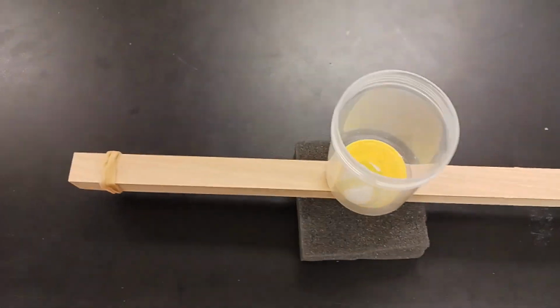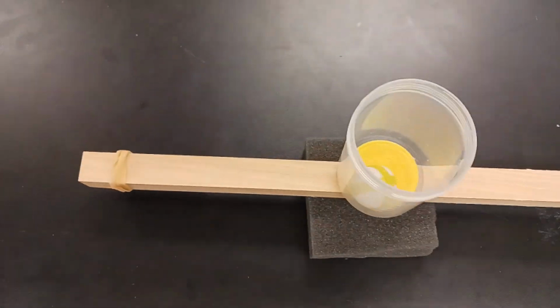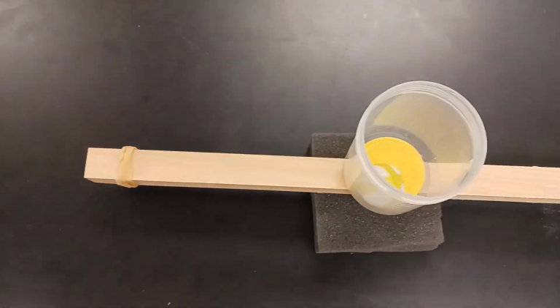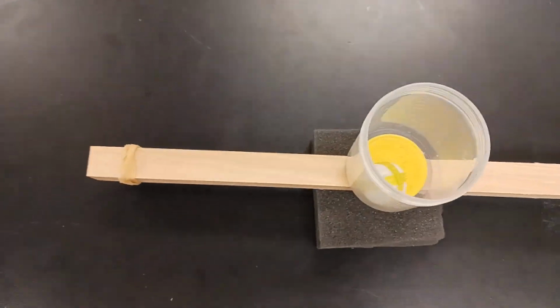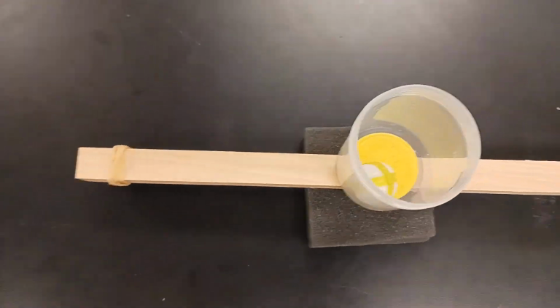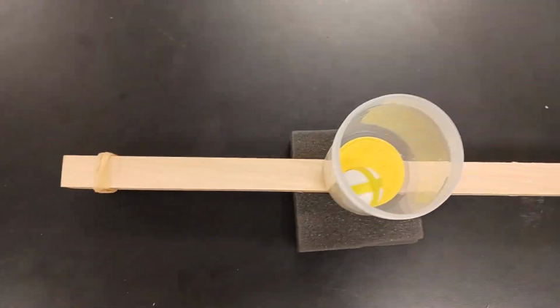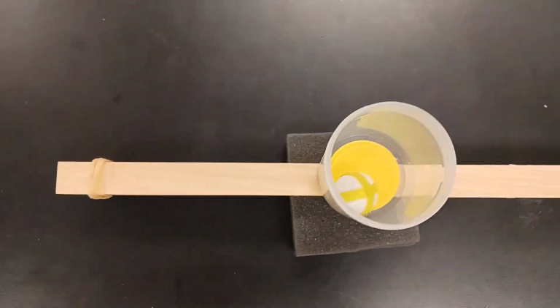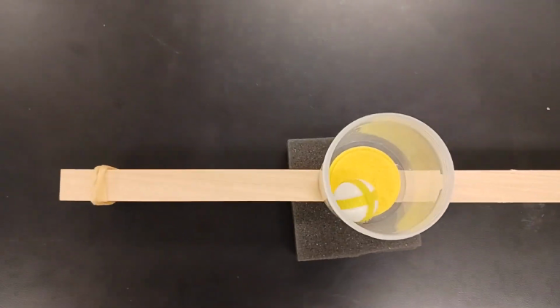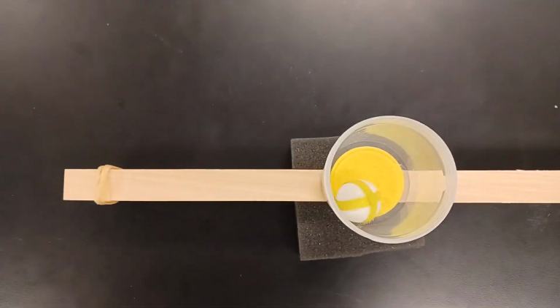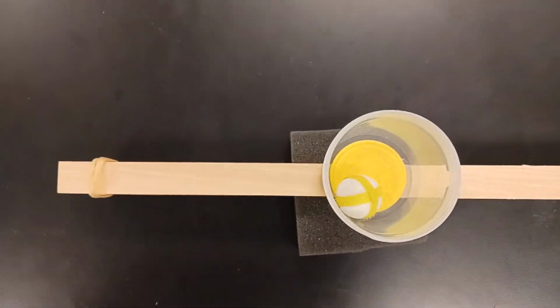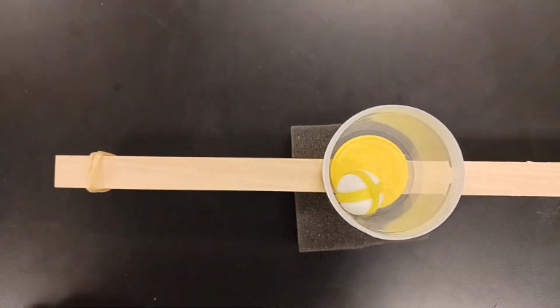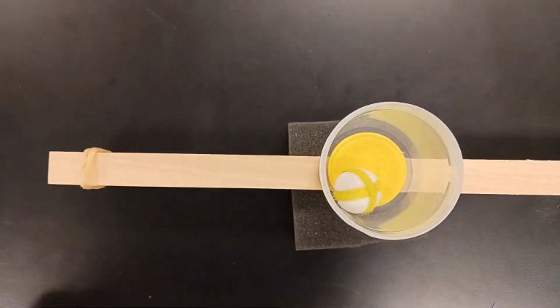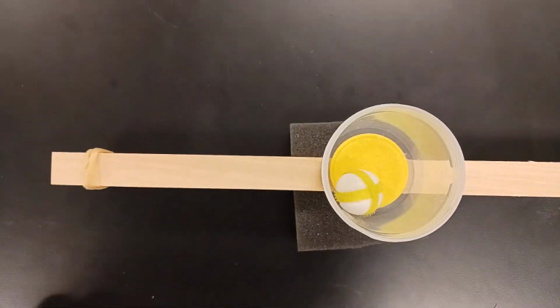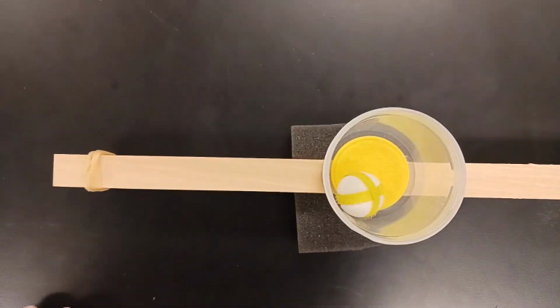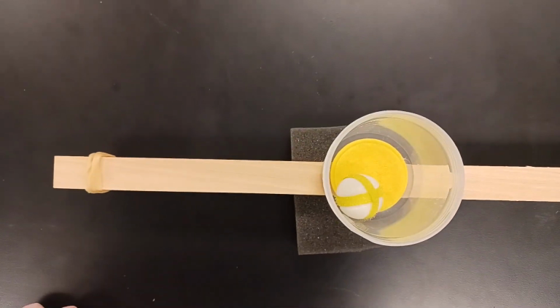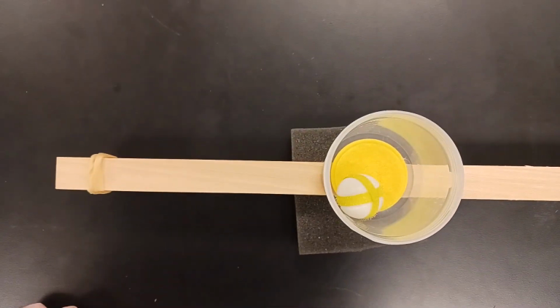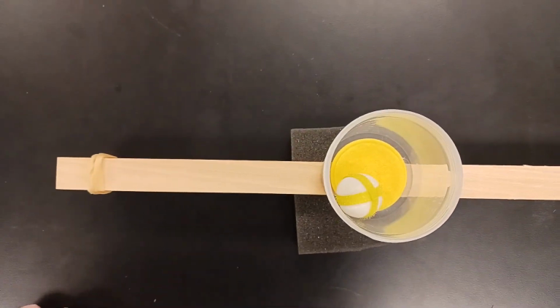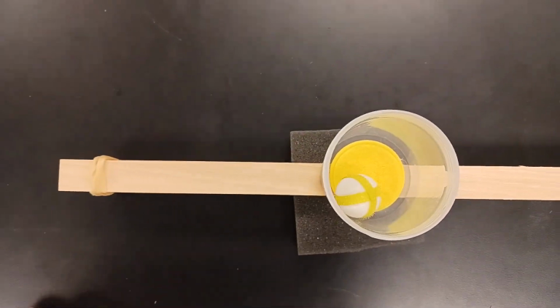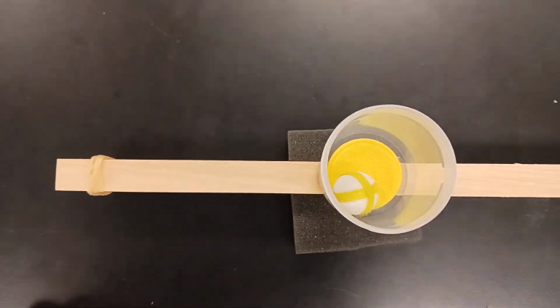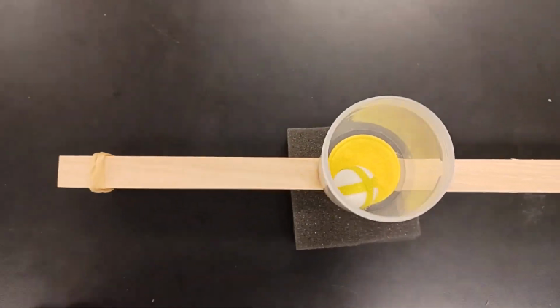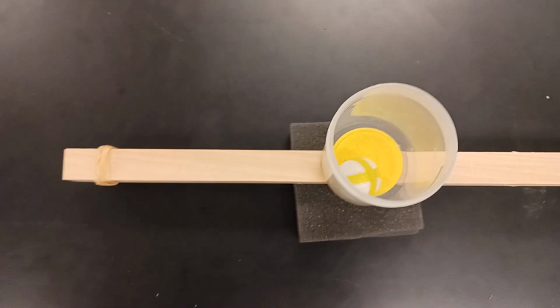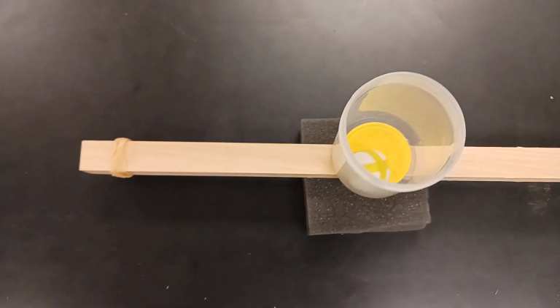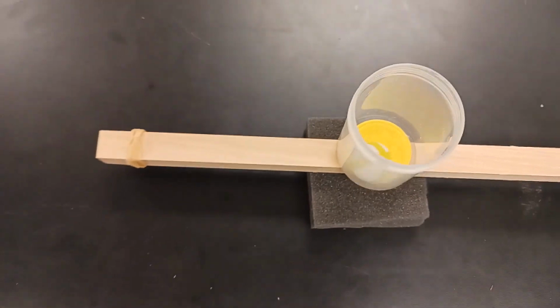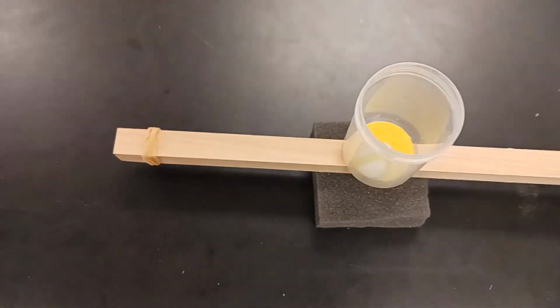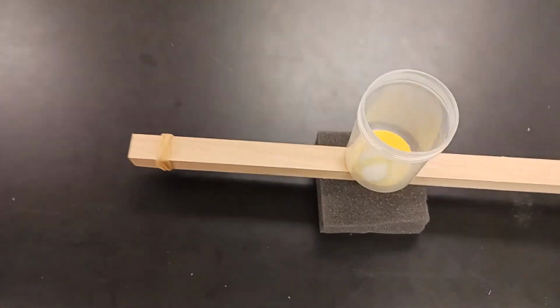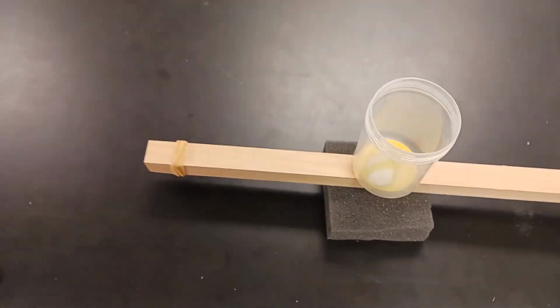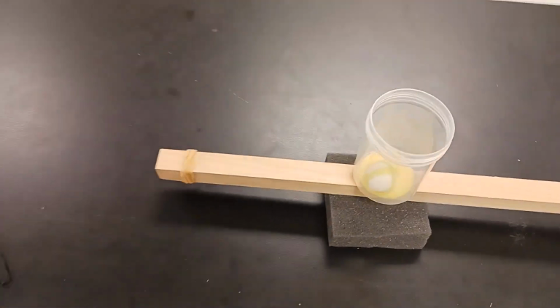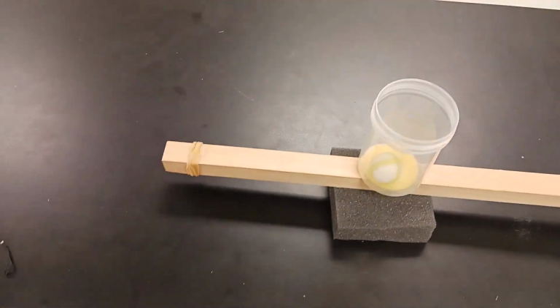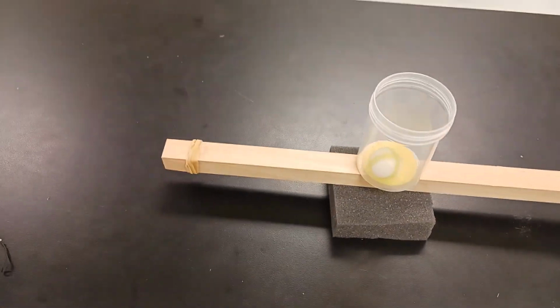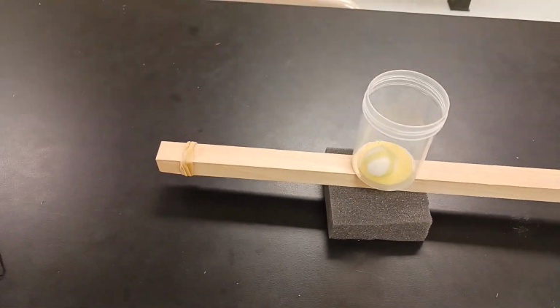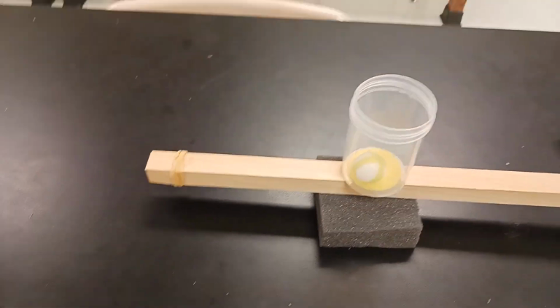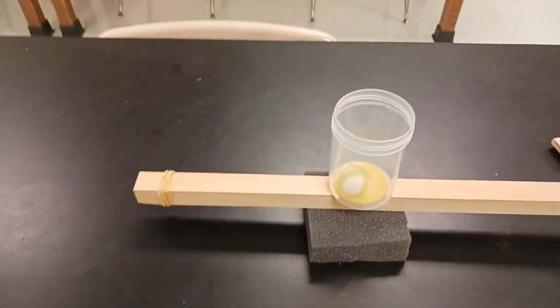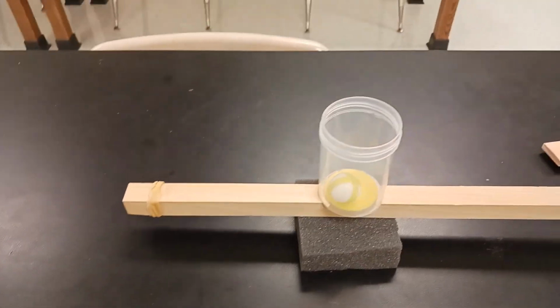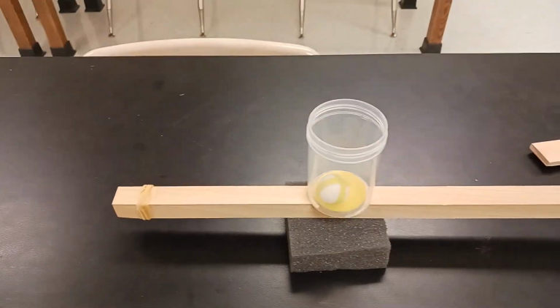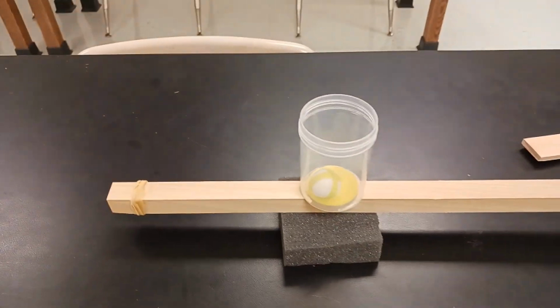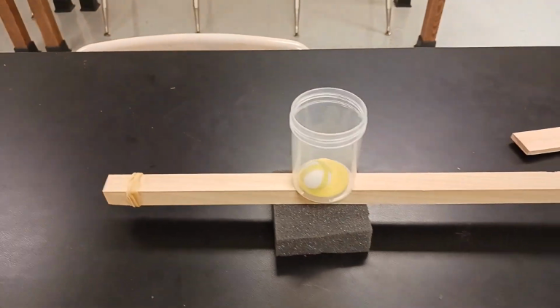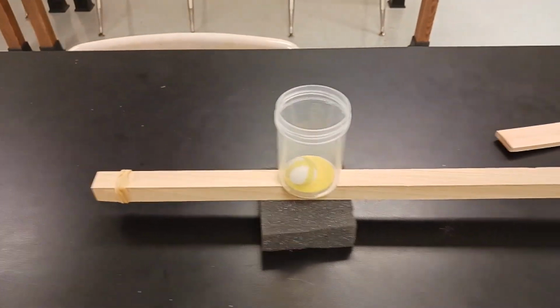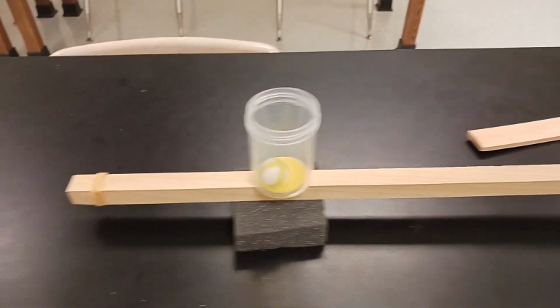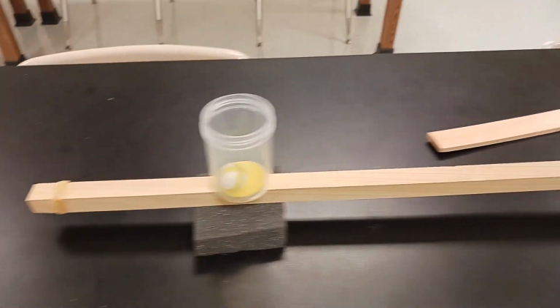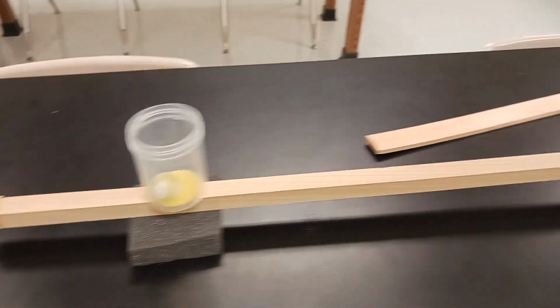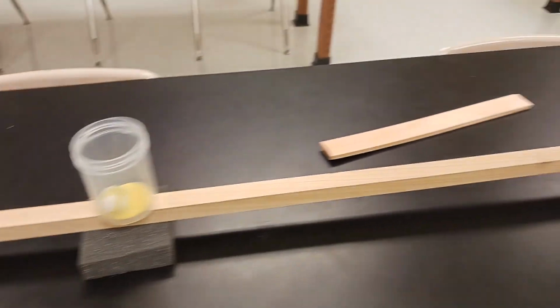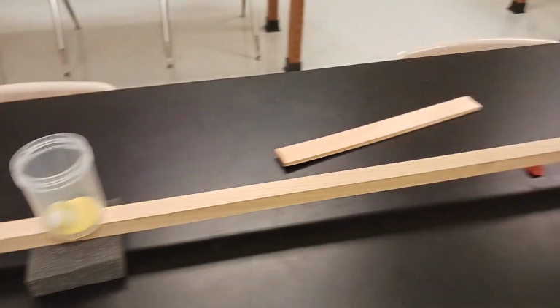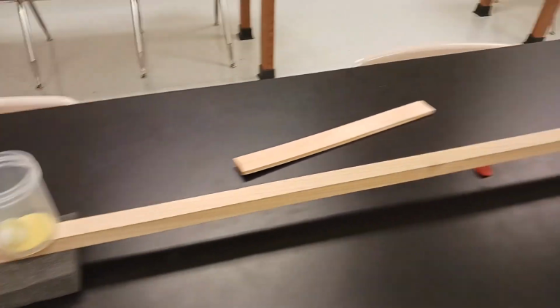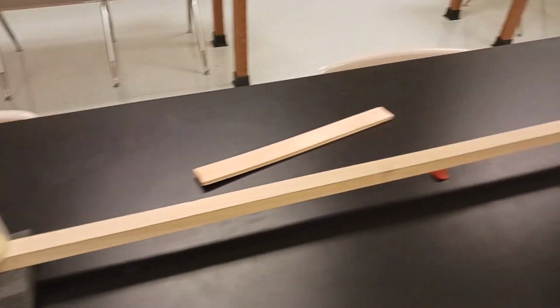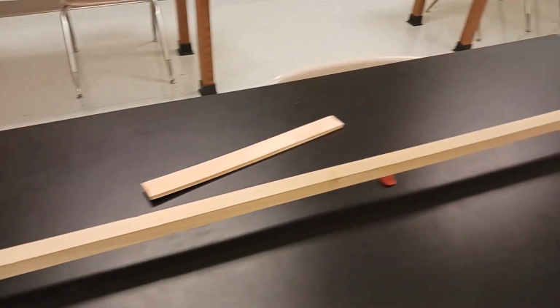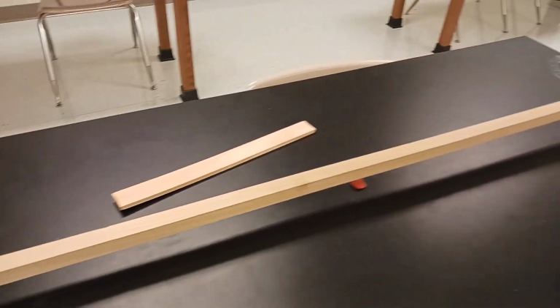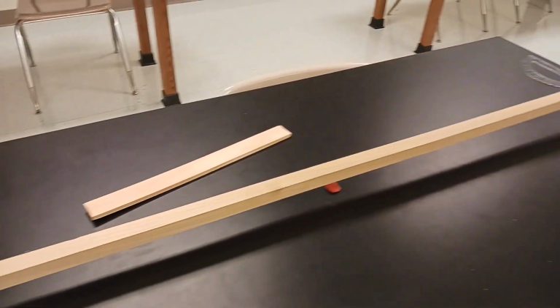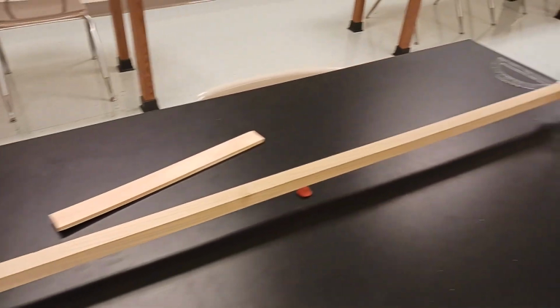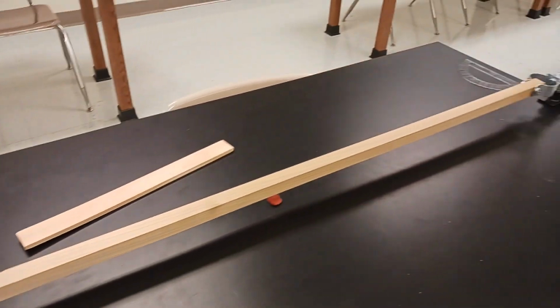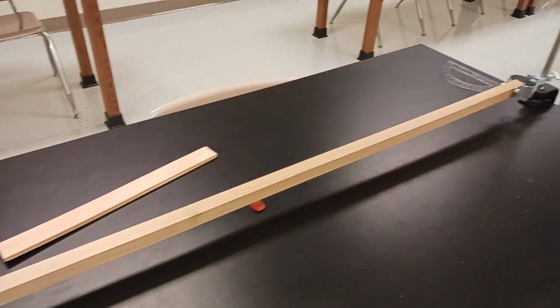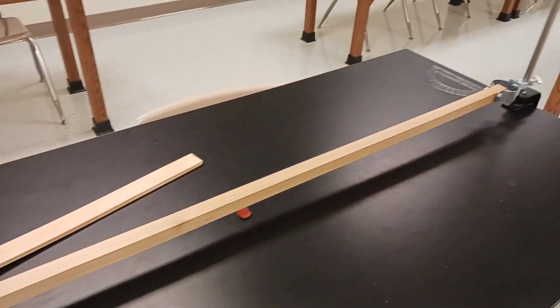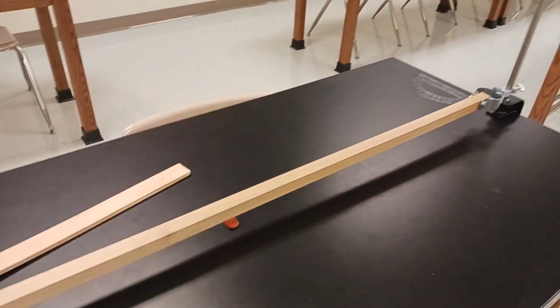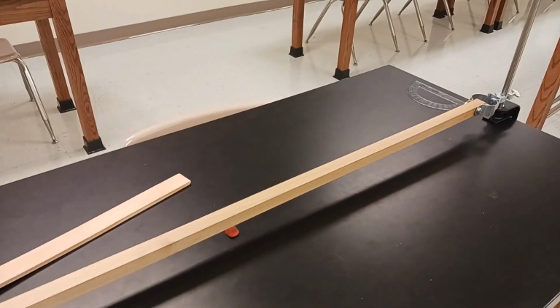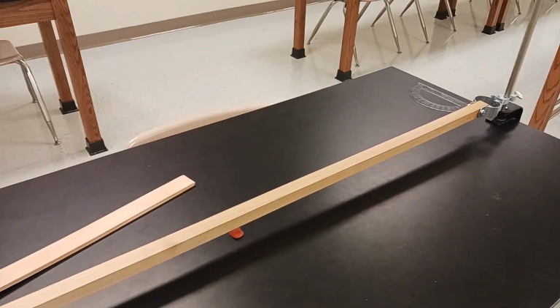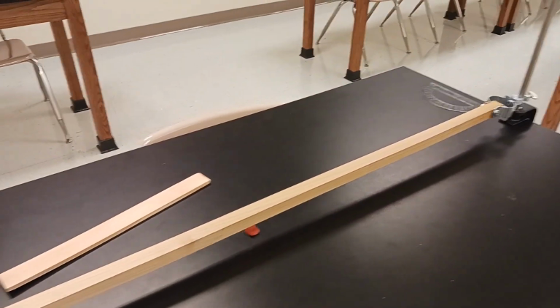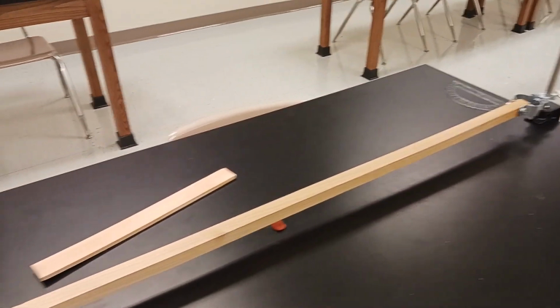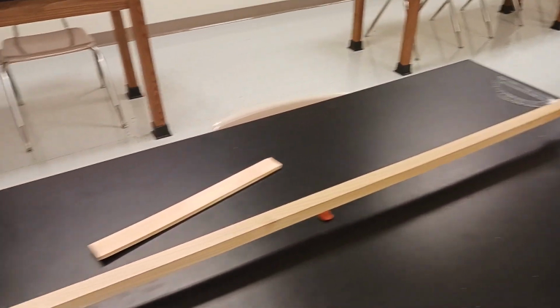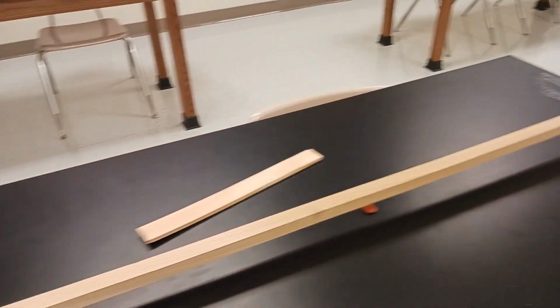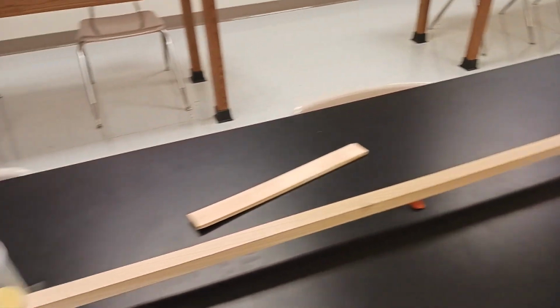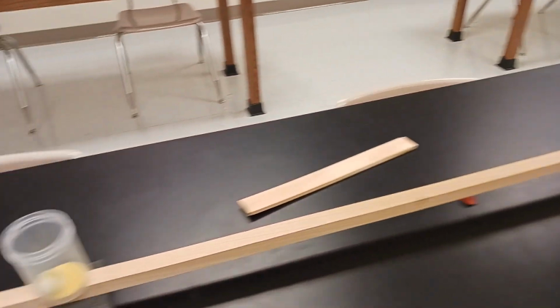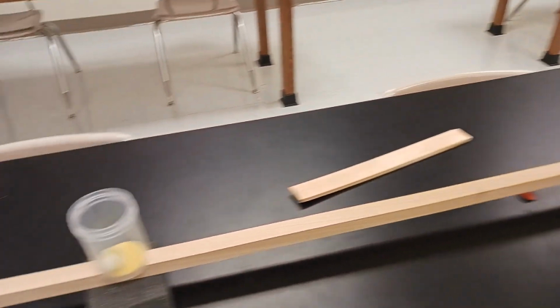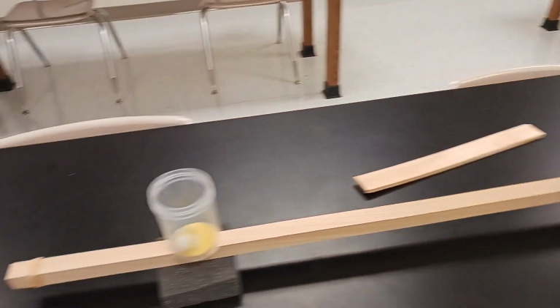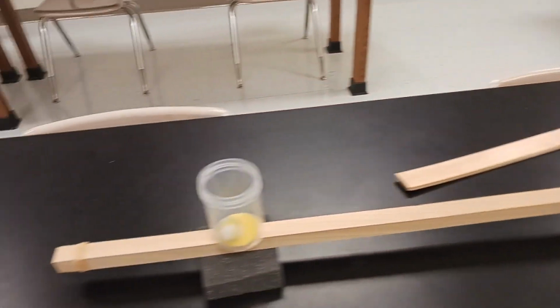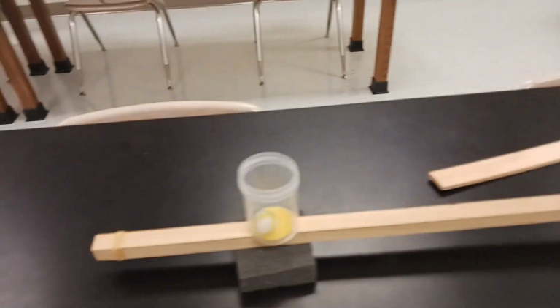So what just happened? This ball just landed inside of our cup.